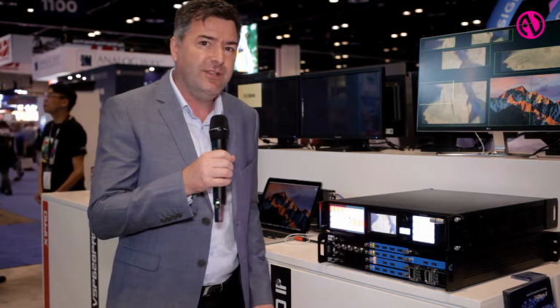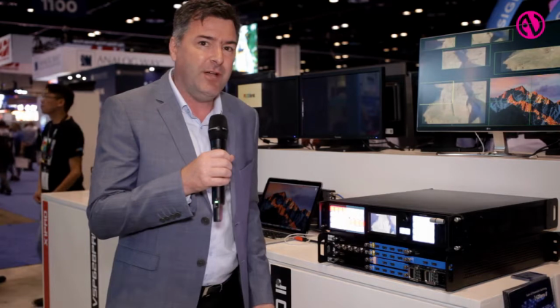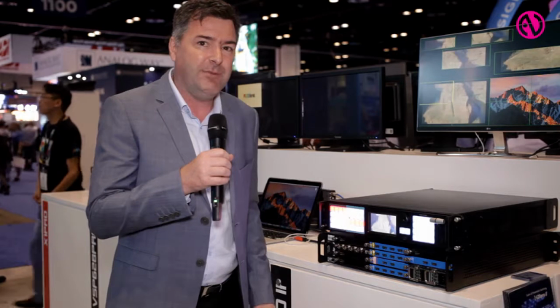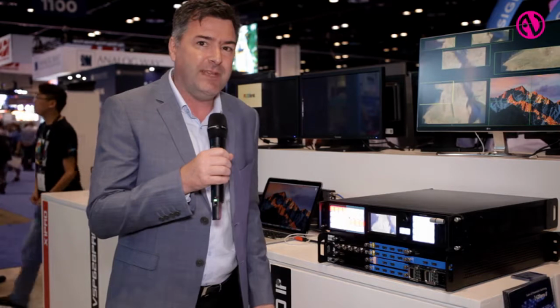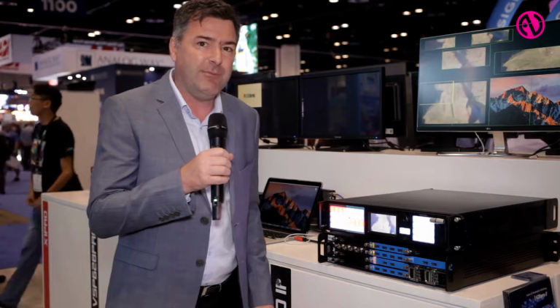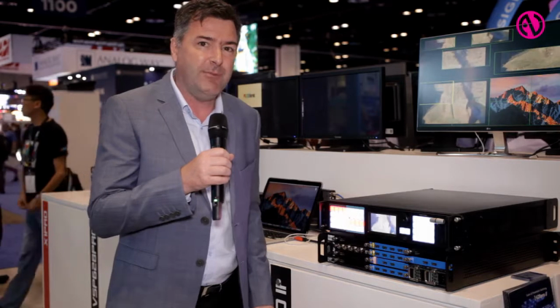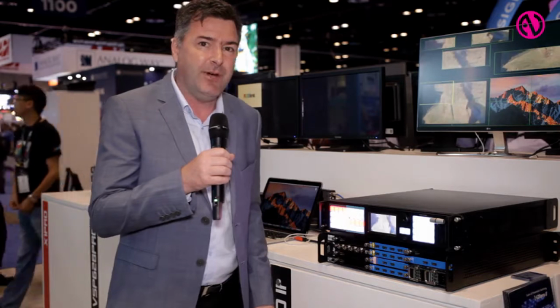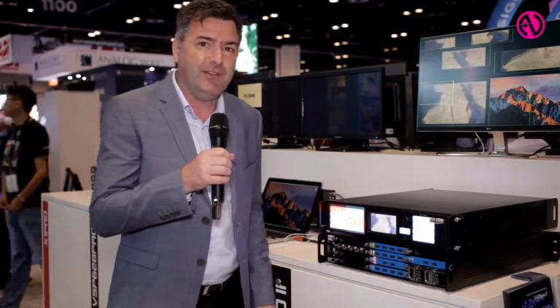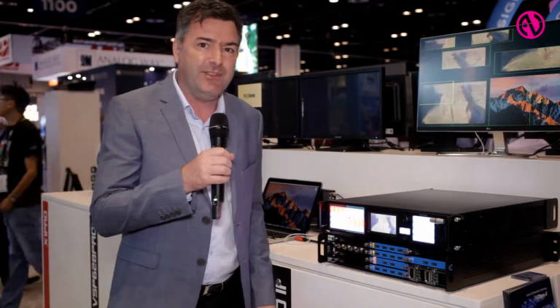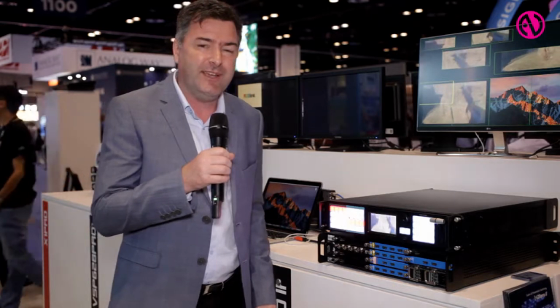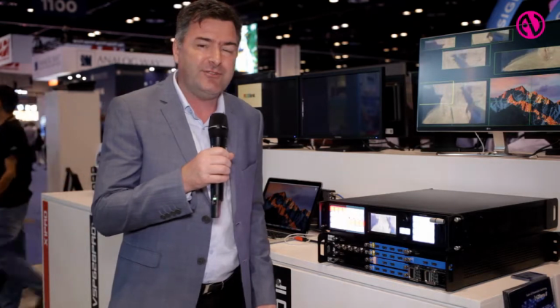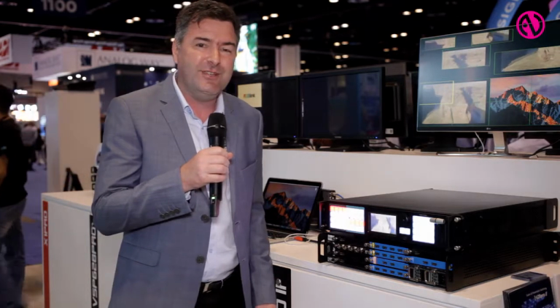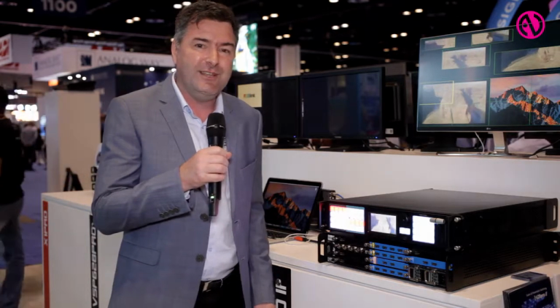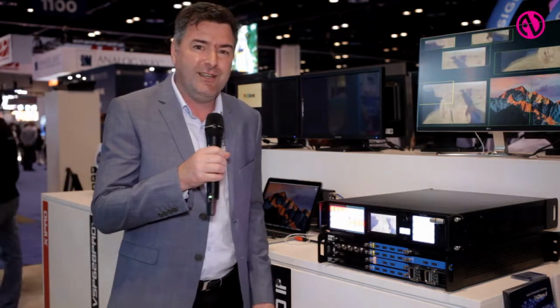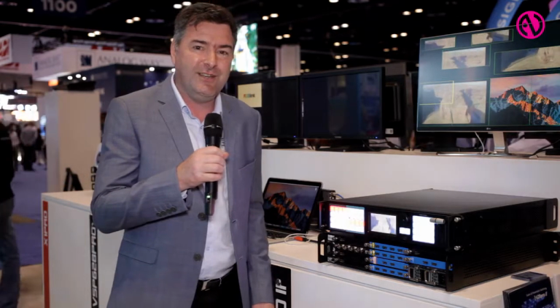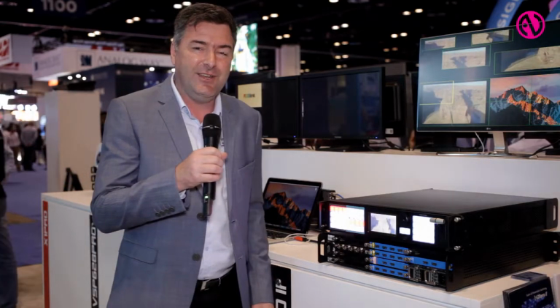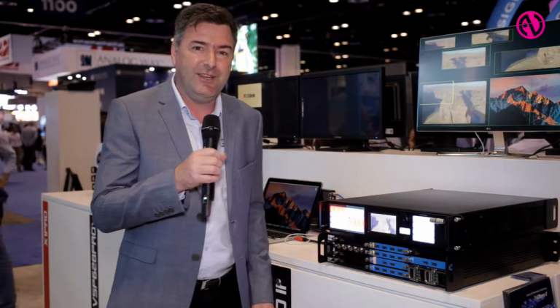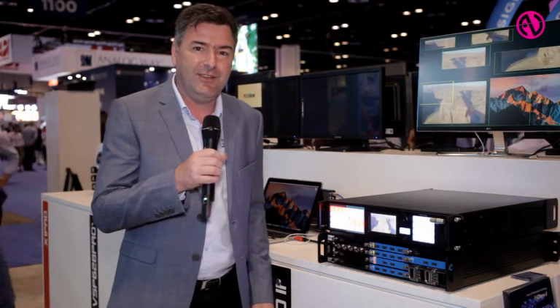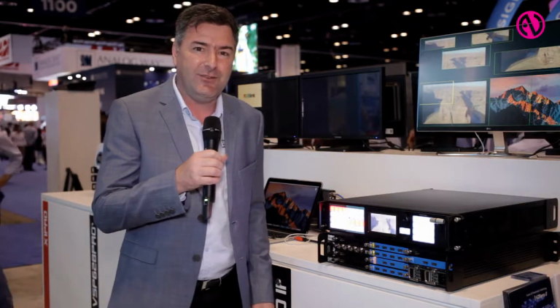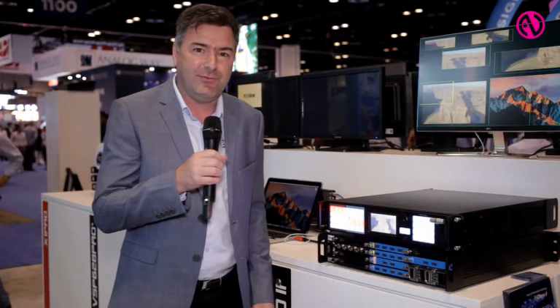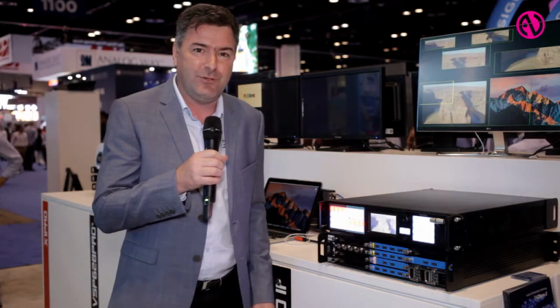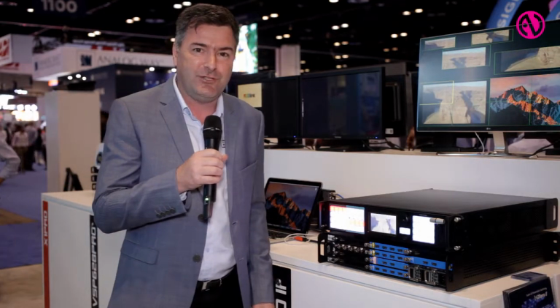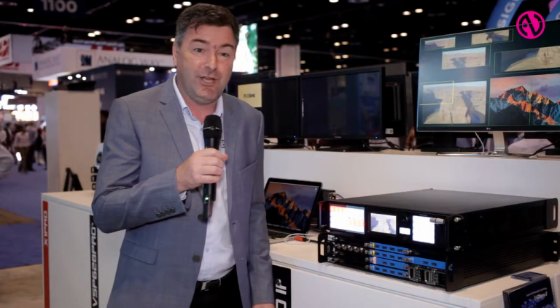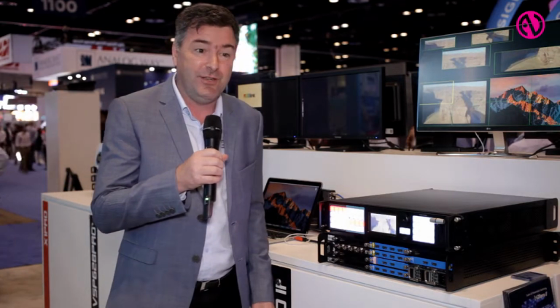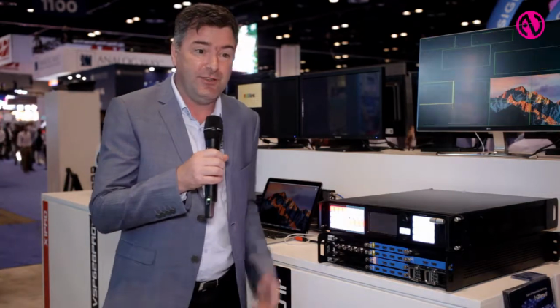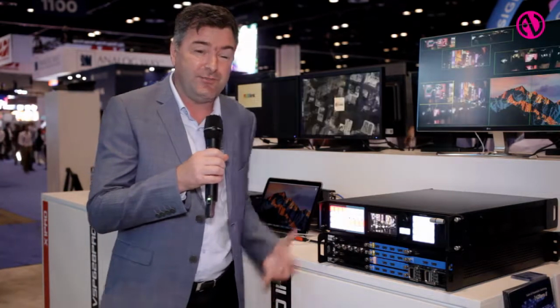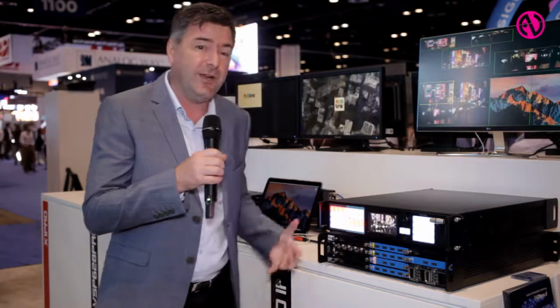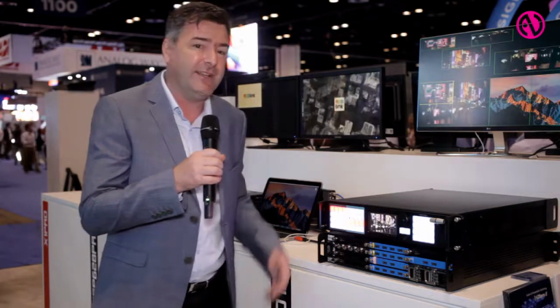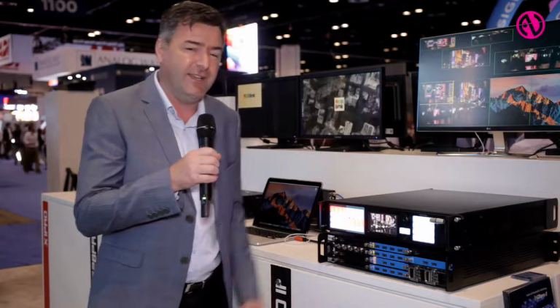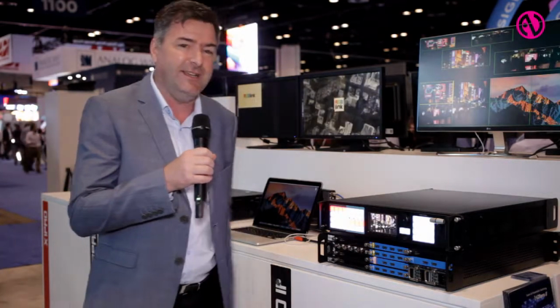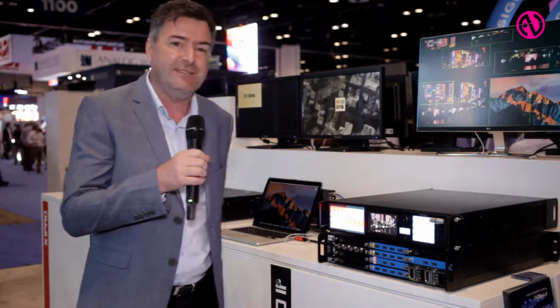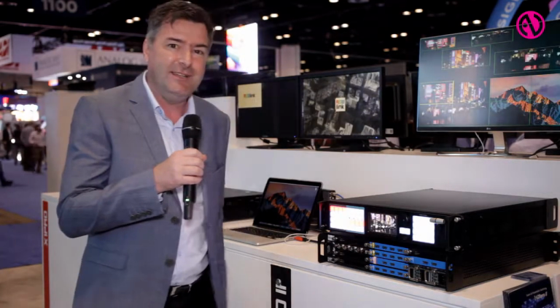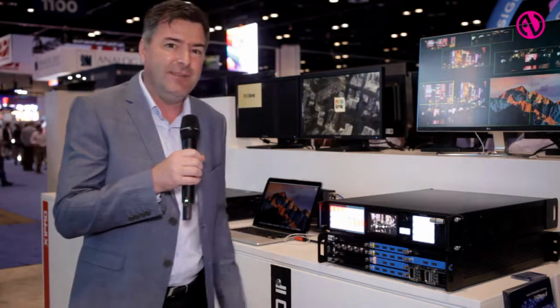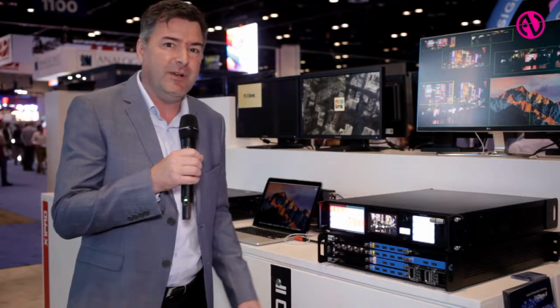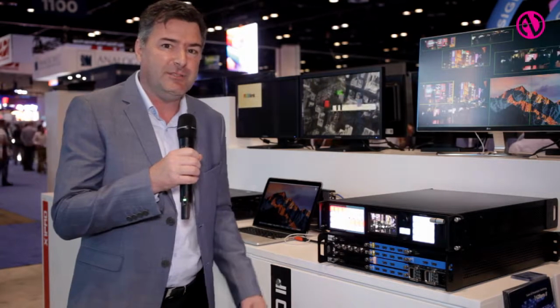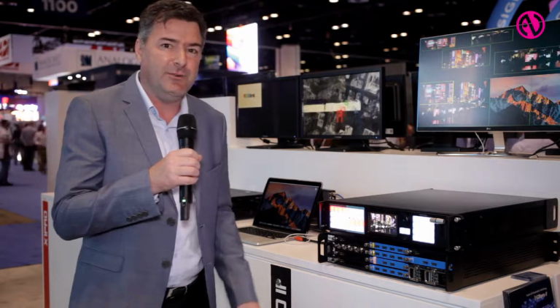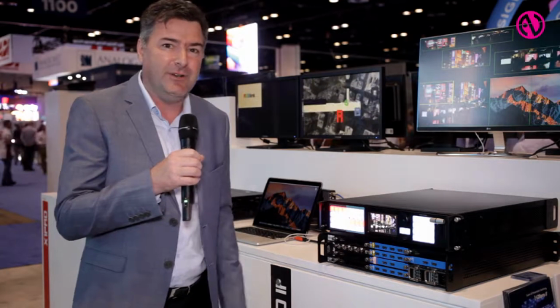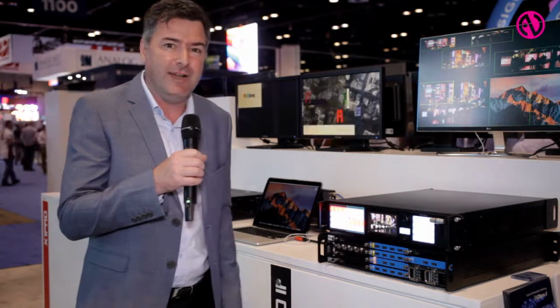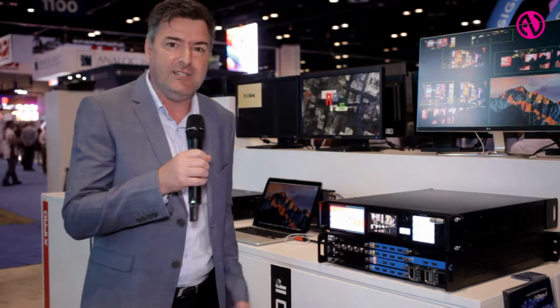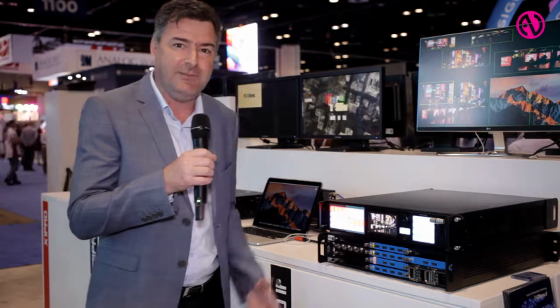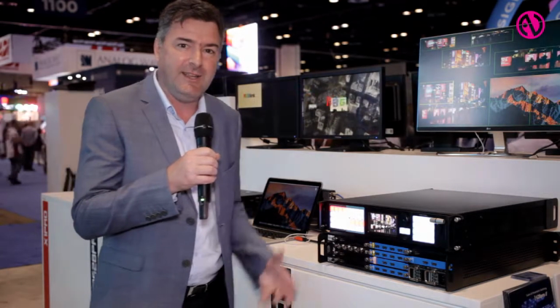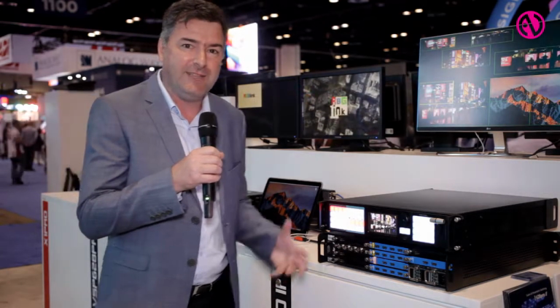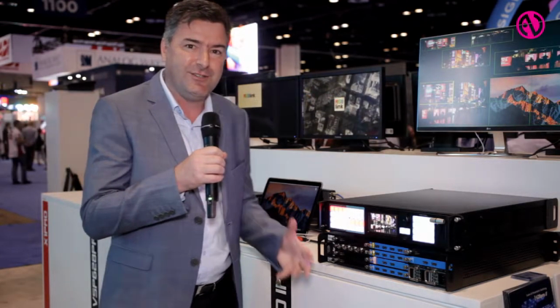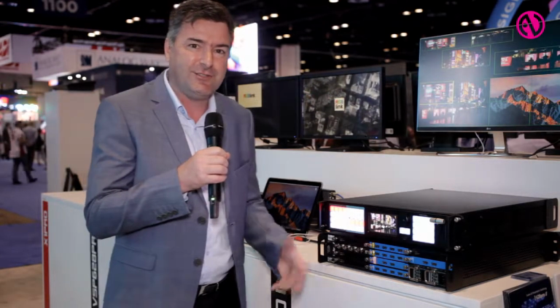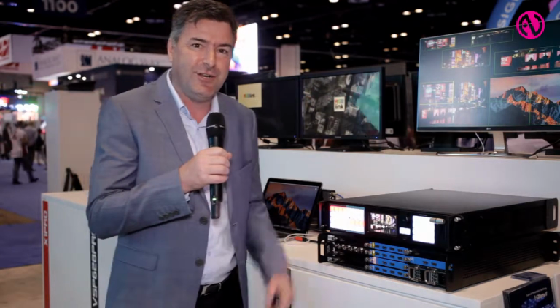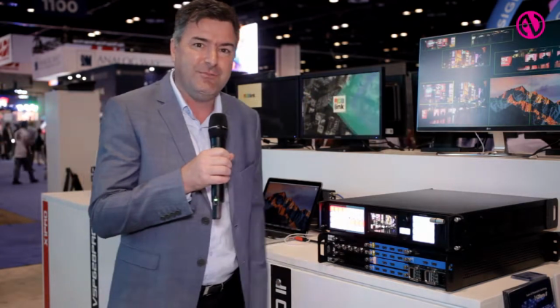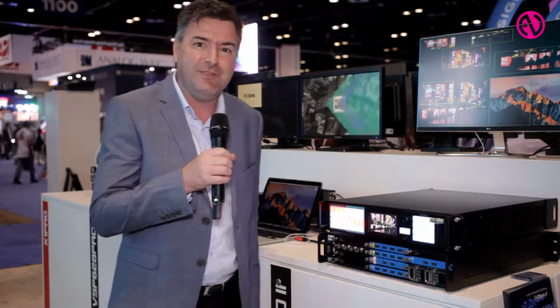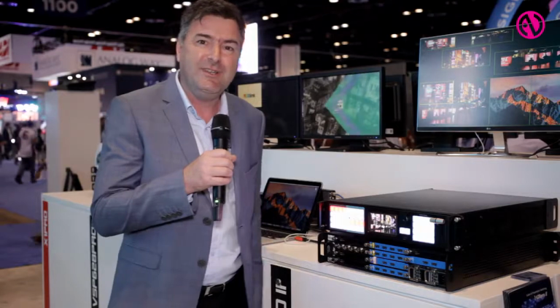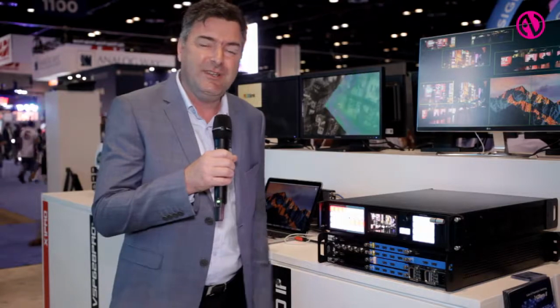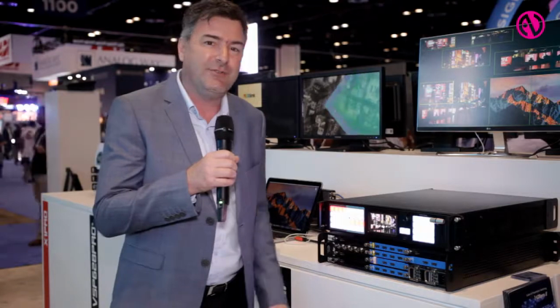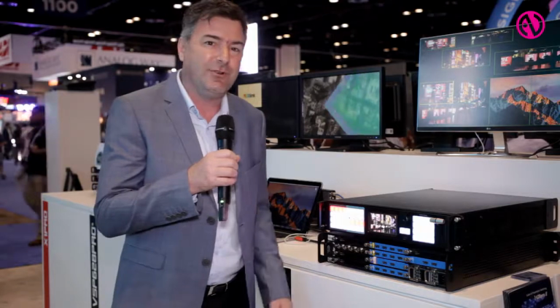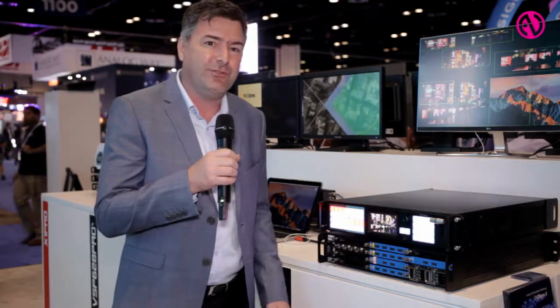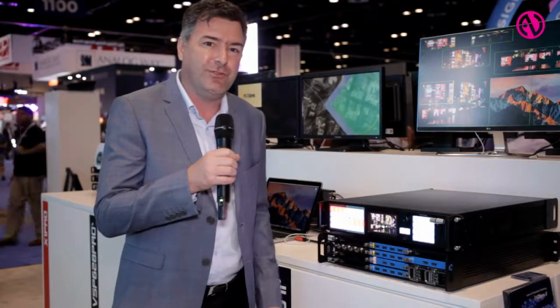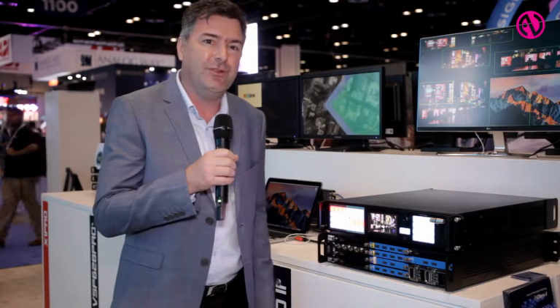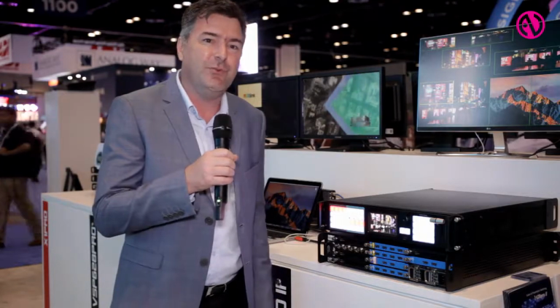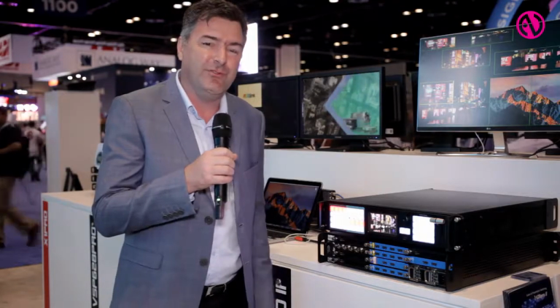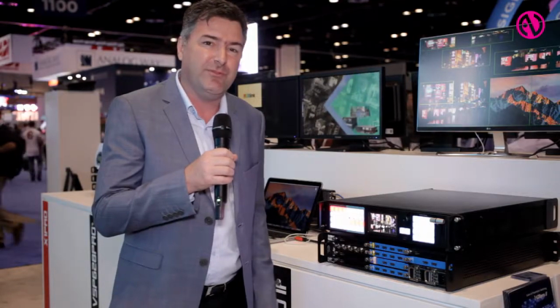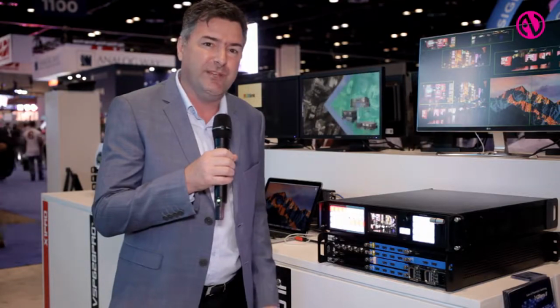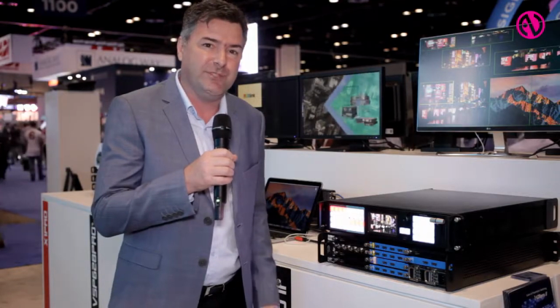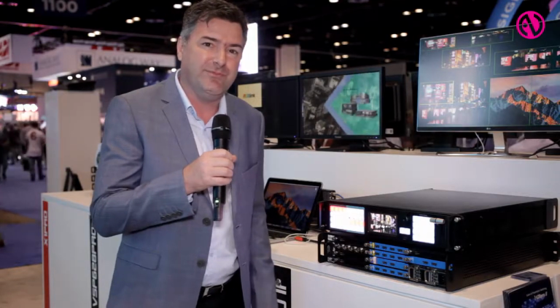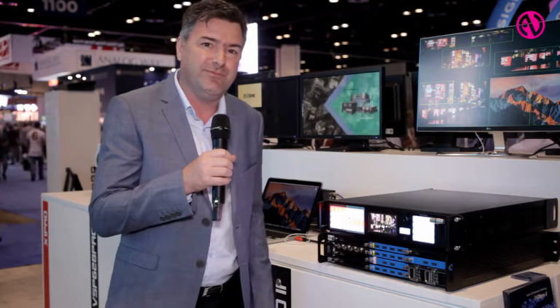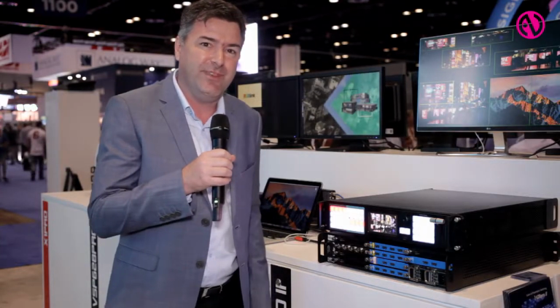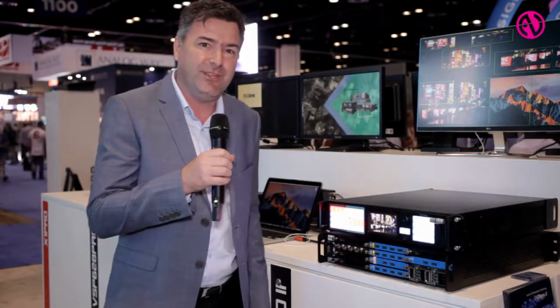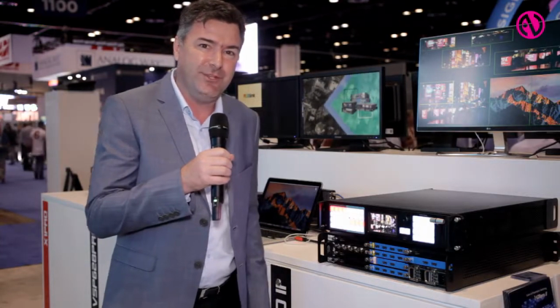Hope you can come on by and see us, and look forward to showing you this product and a bunch more. RGBlink.com for more information. Thank you.